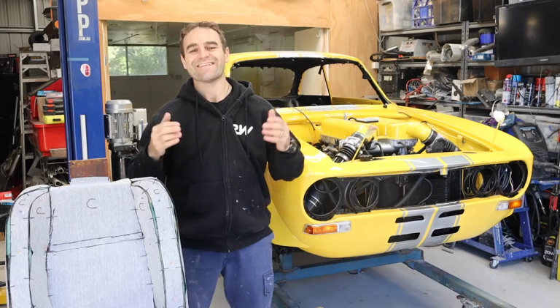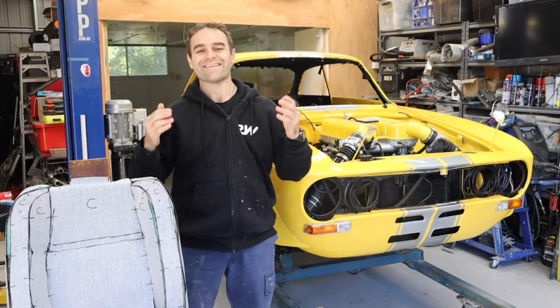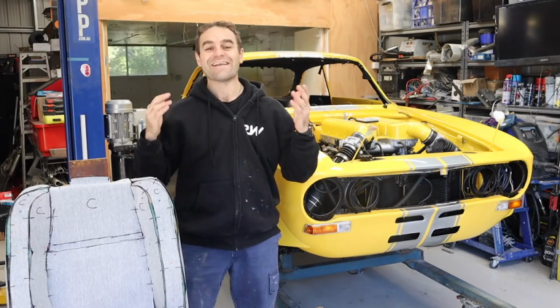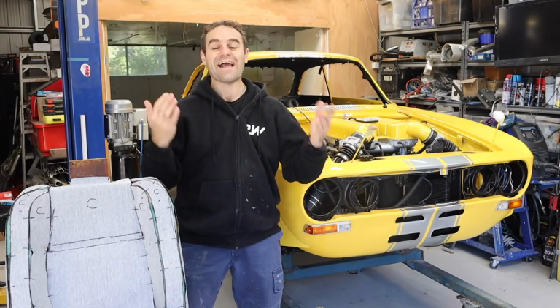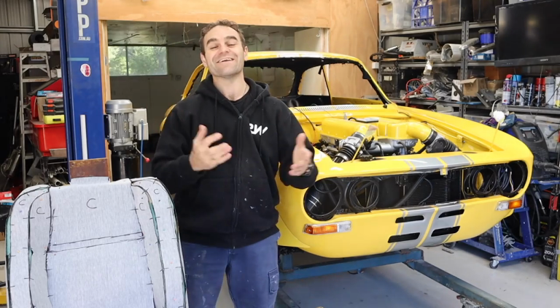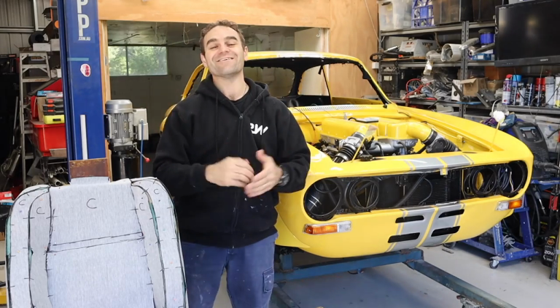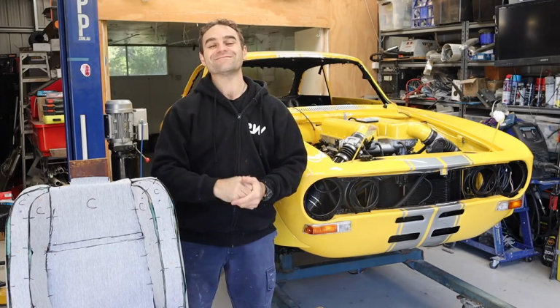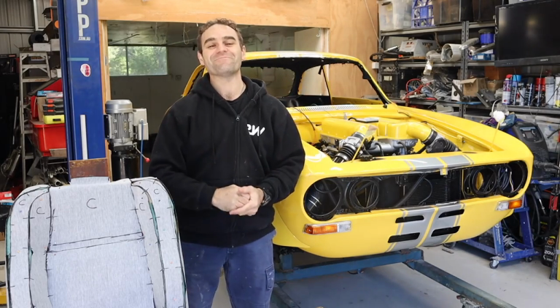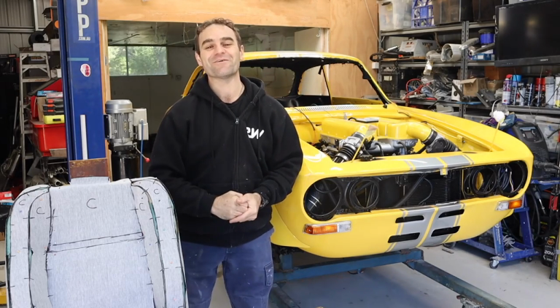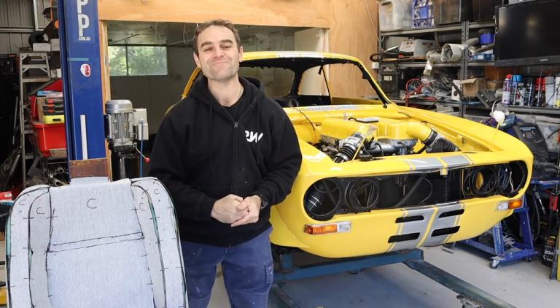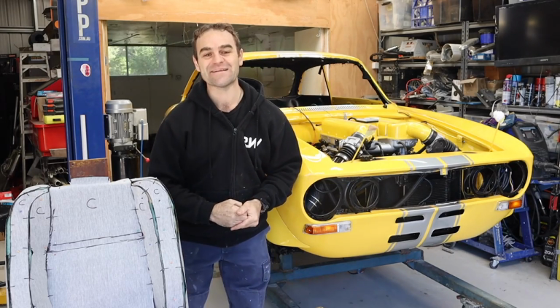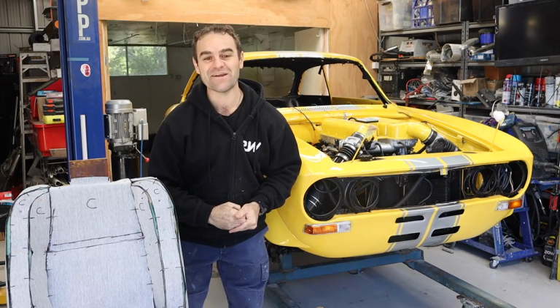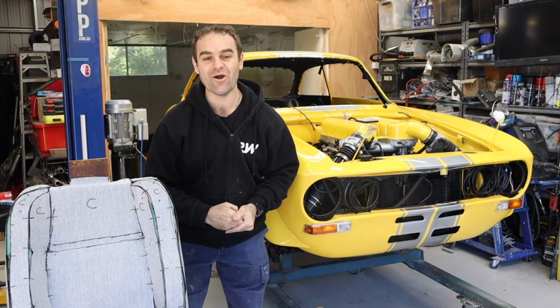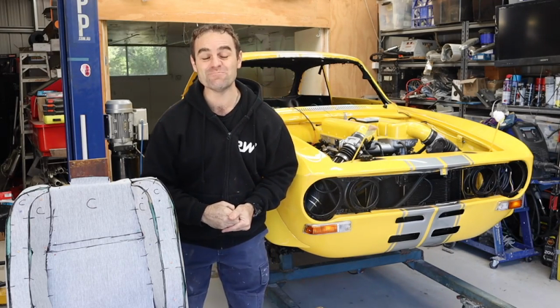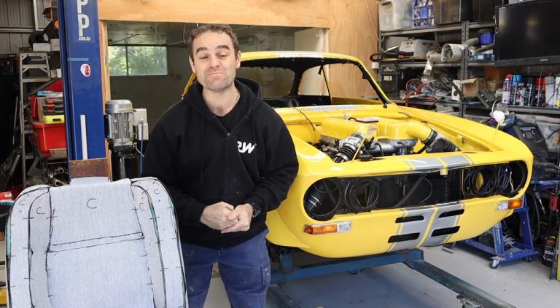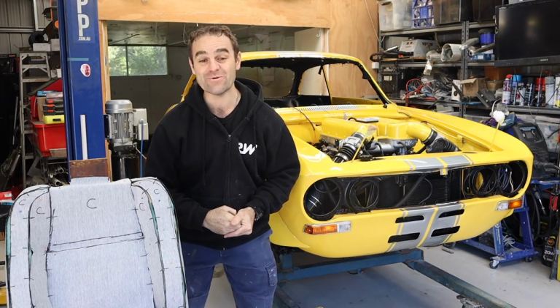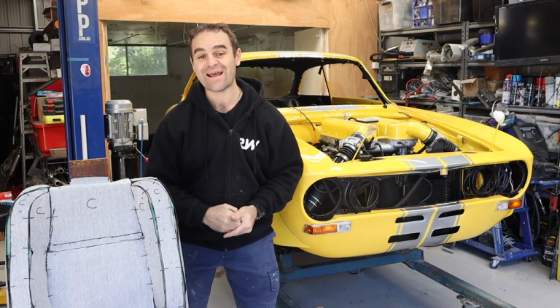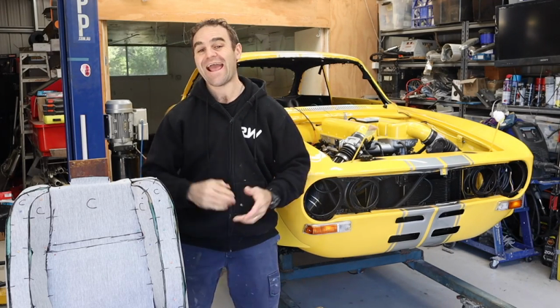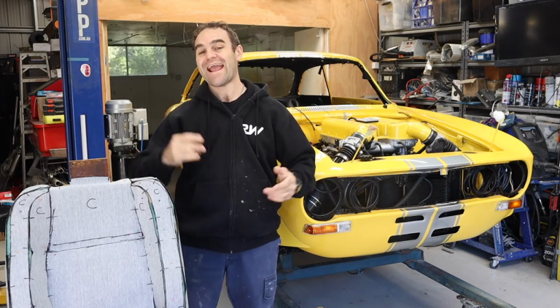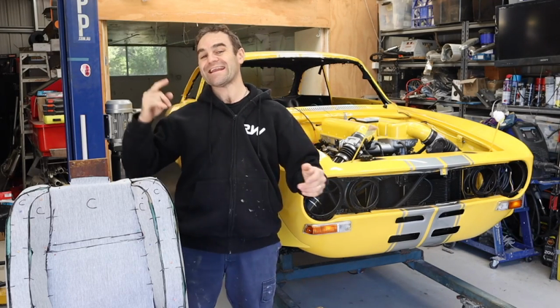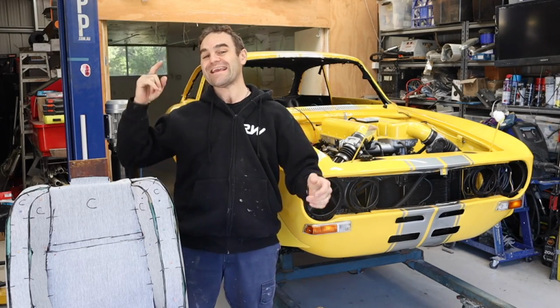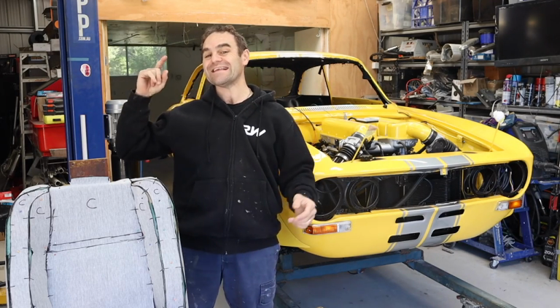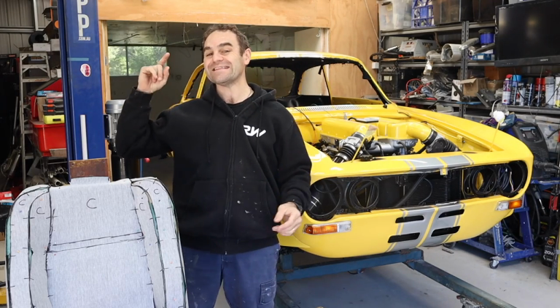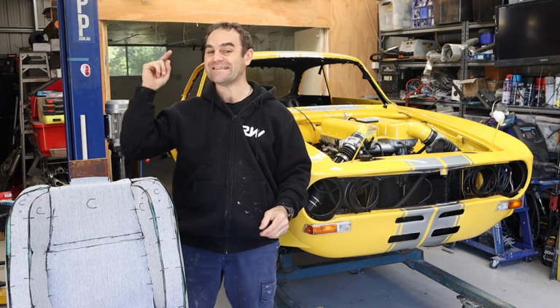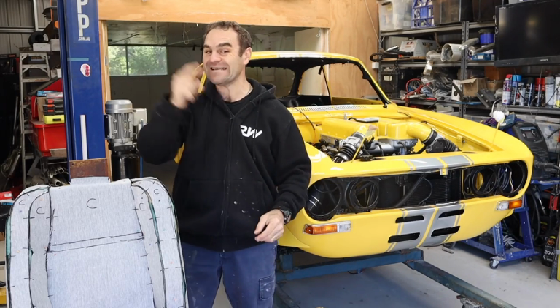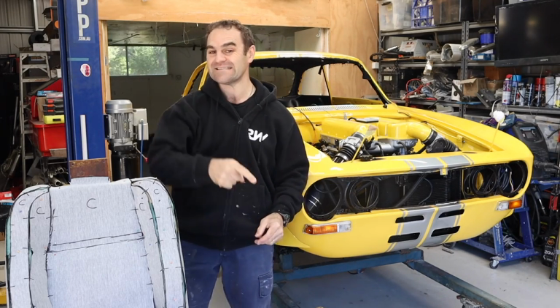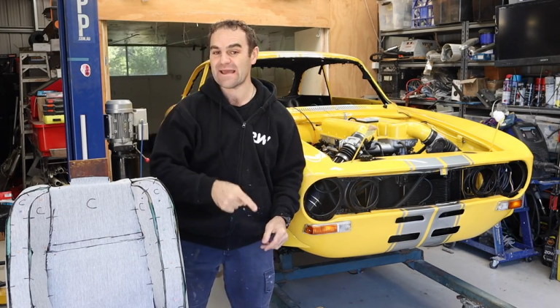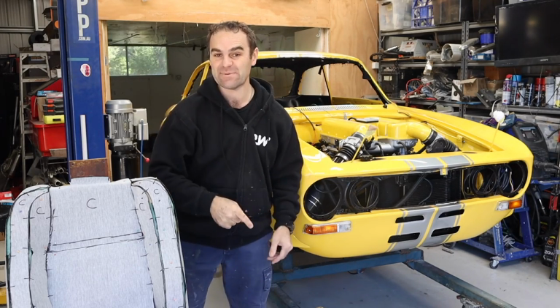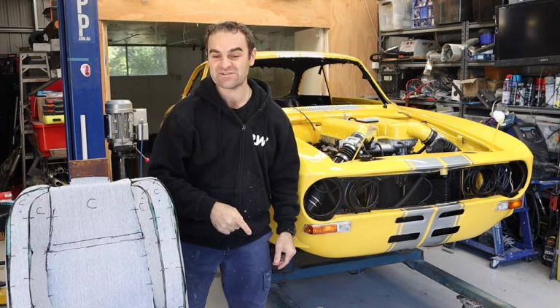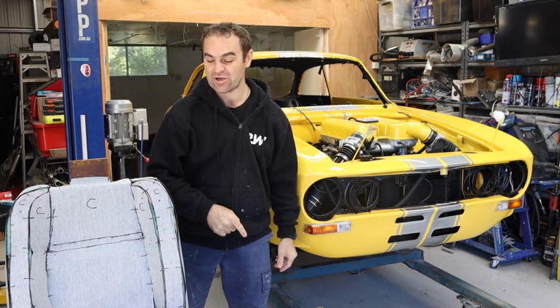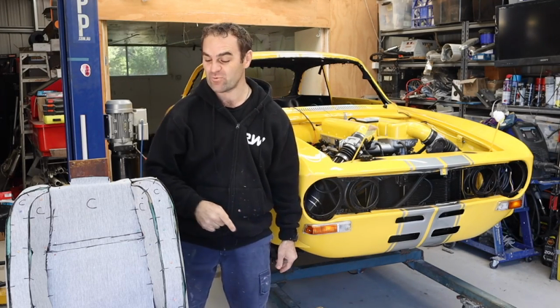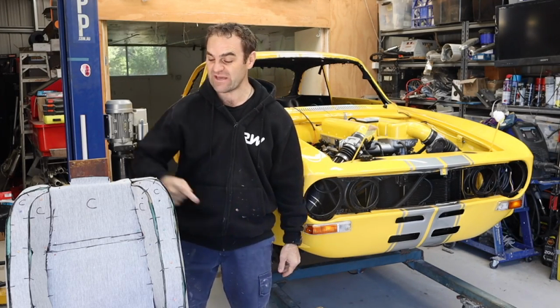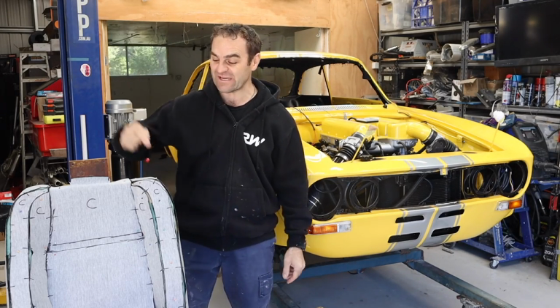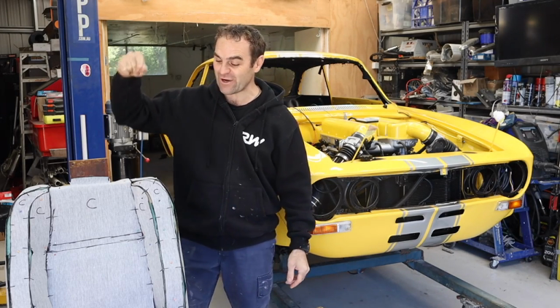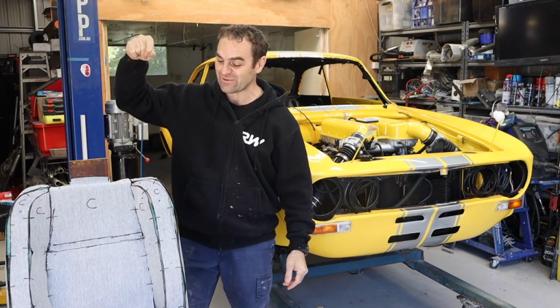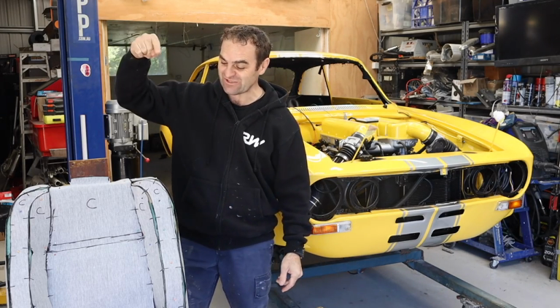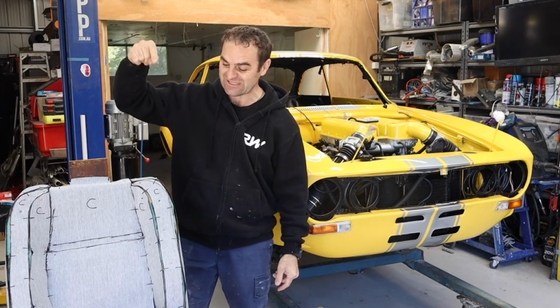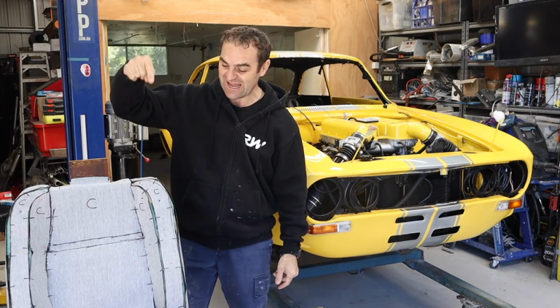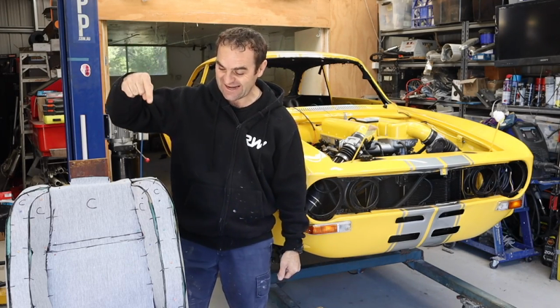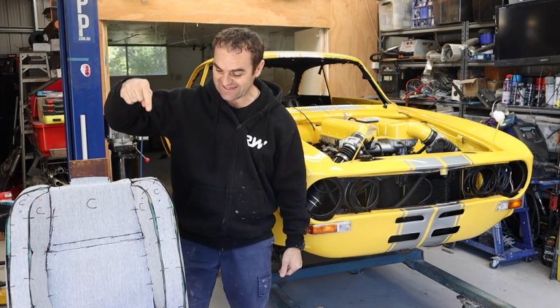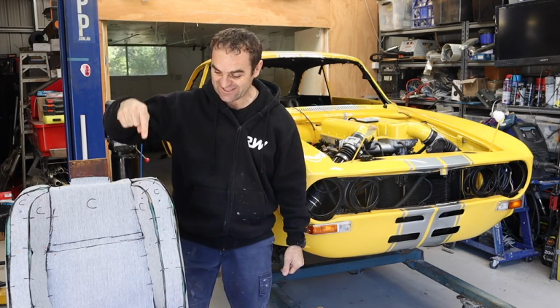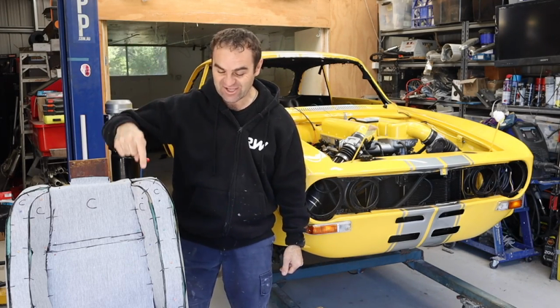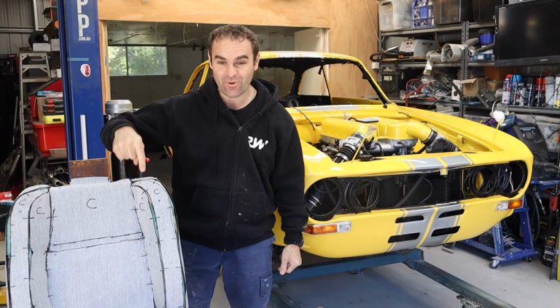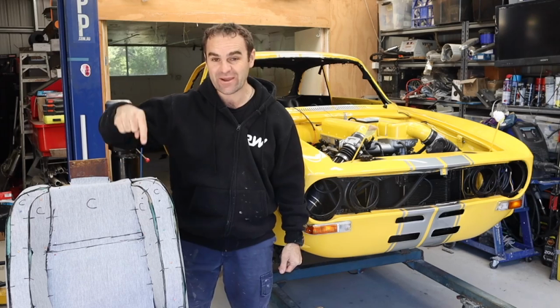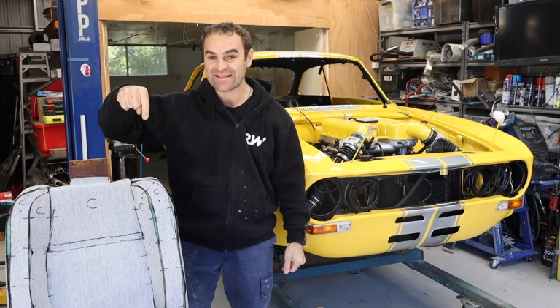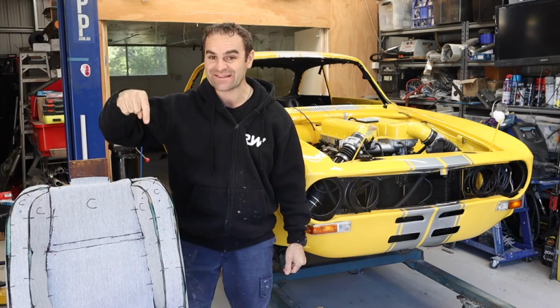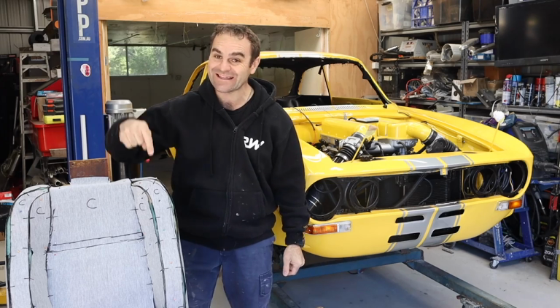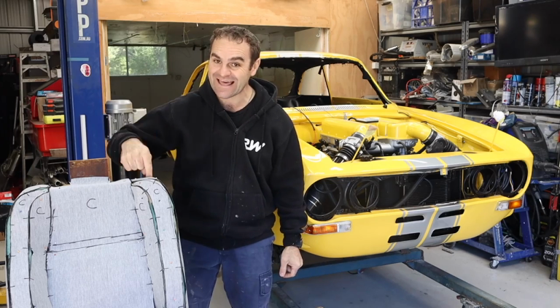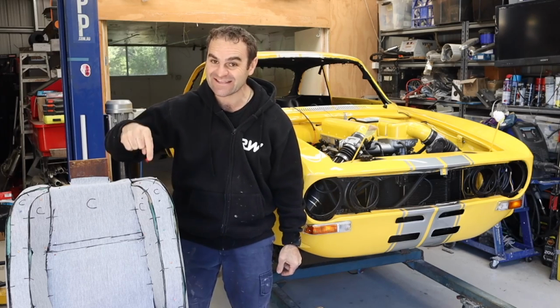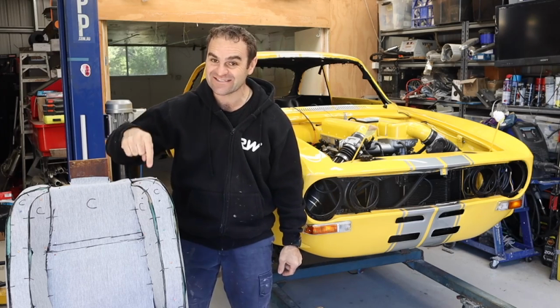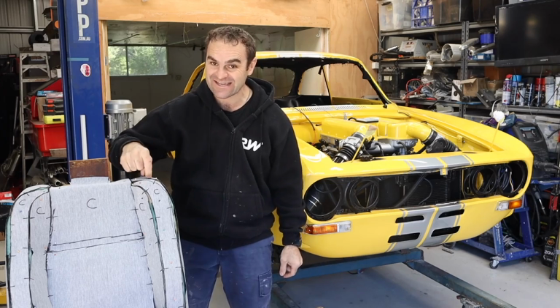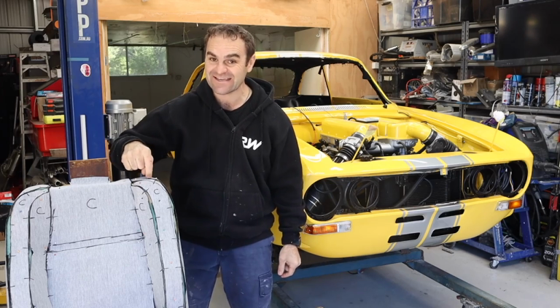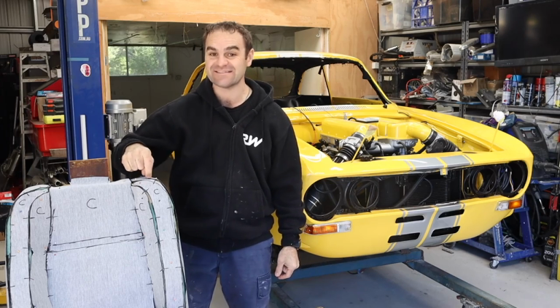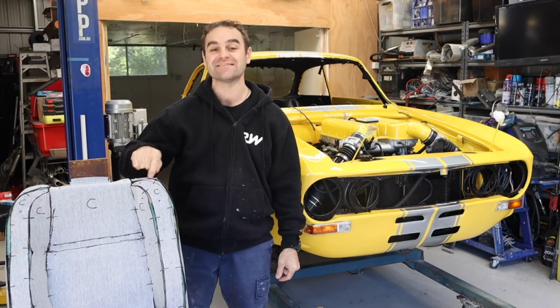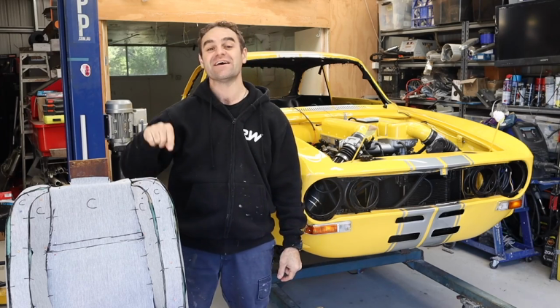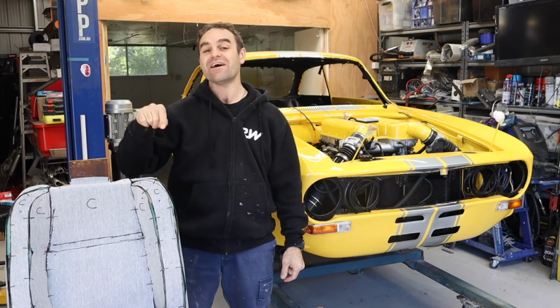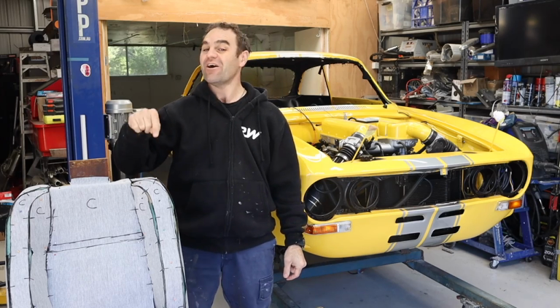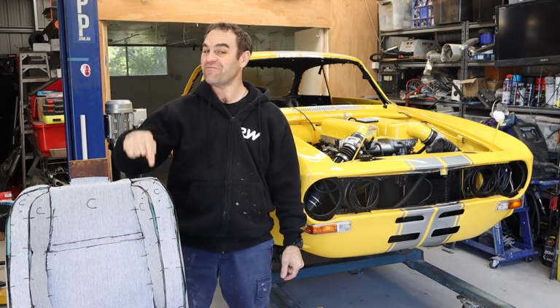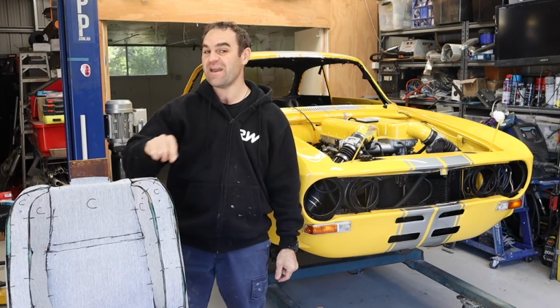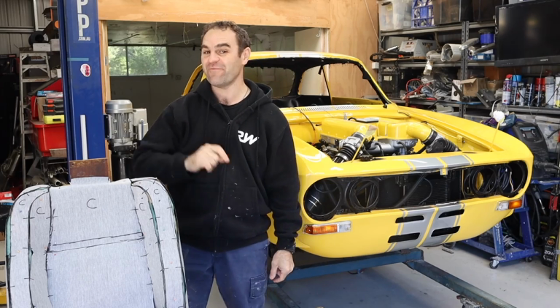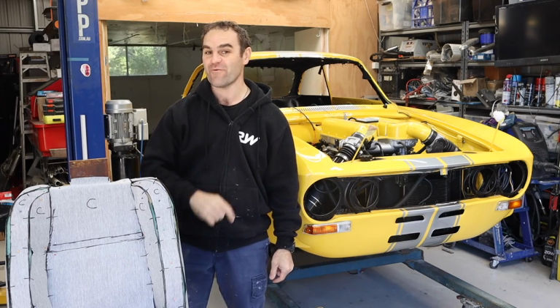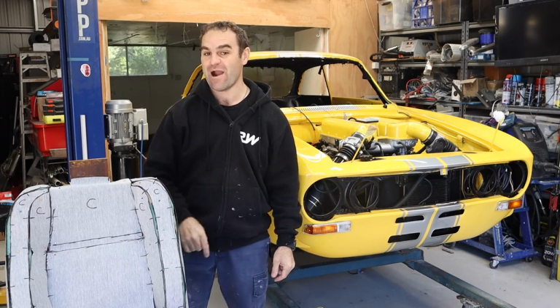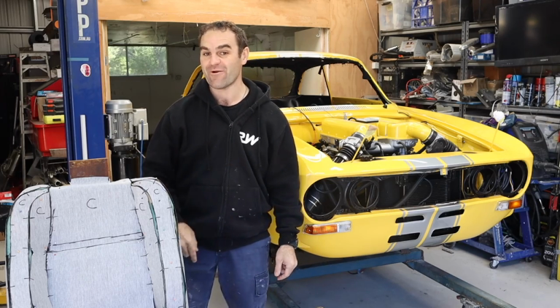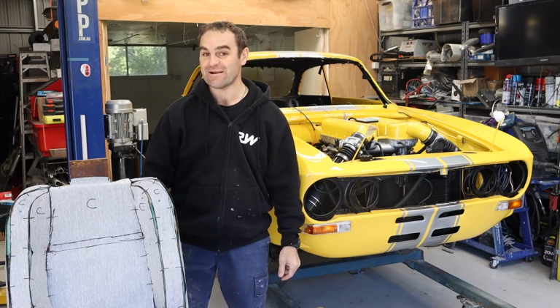Hey guys, welcome back to Home Built. In this episode we are going to start sewing the leather seats of the Alfa Ferrari.